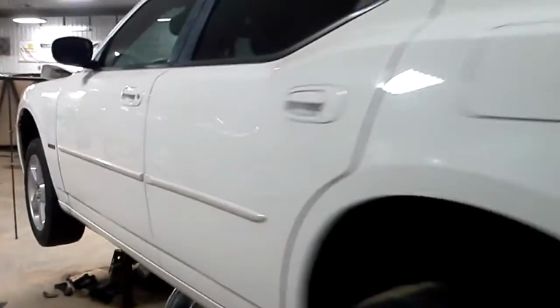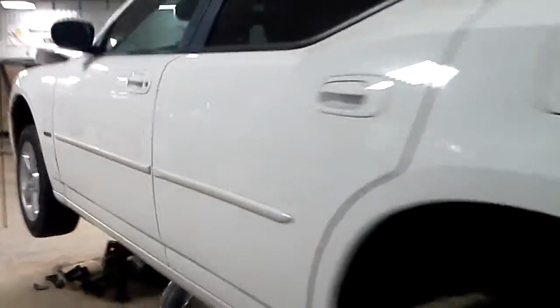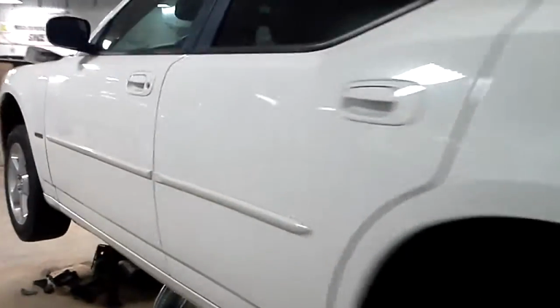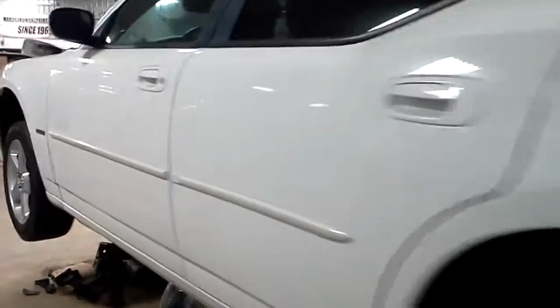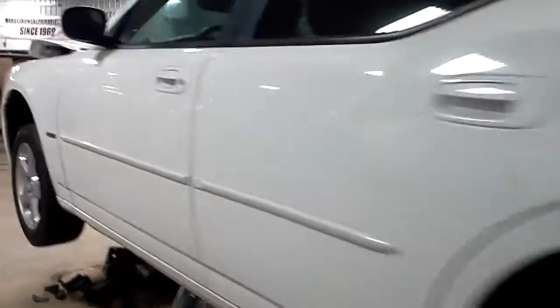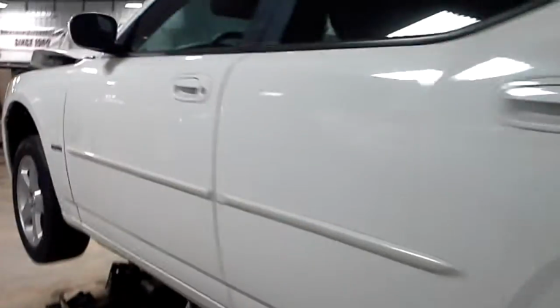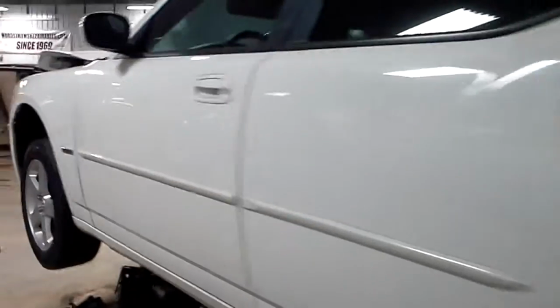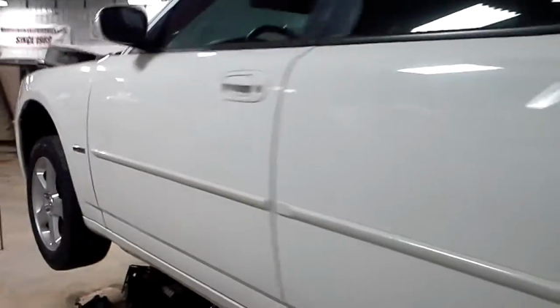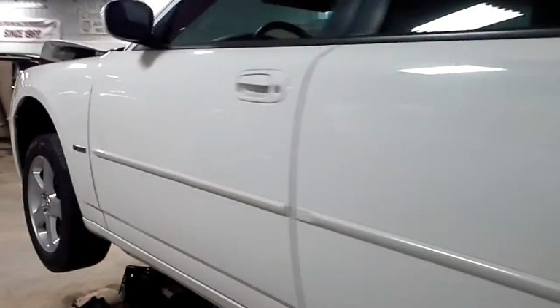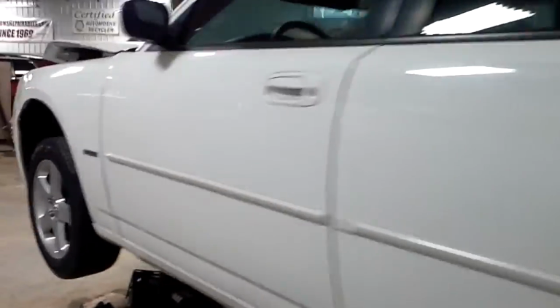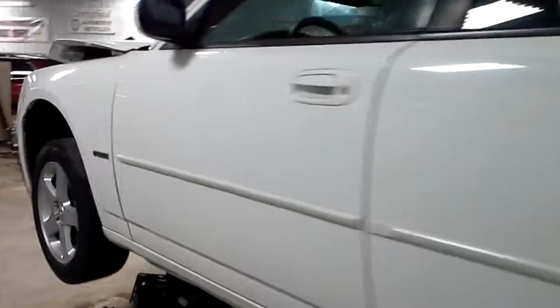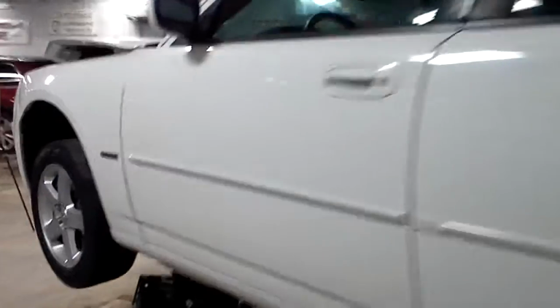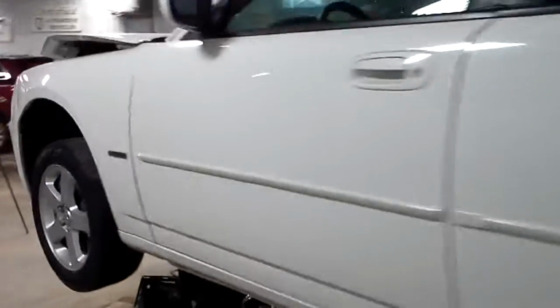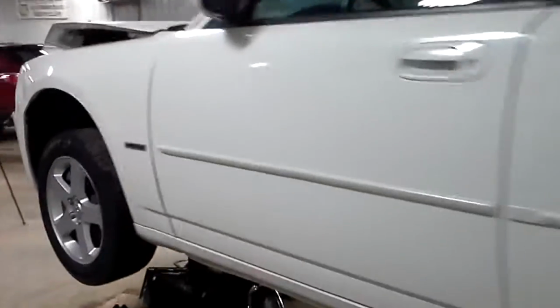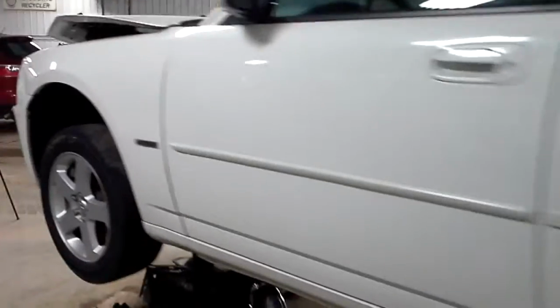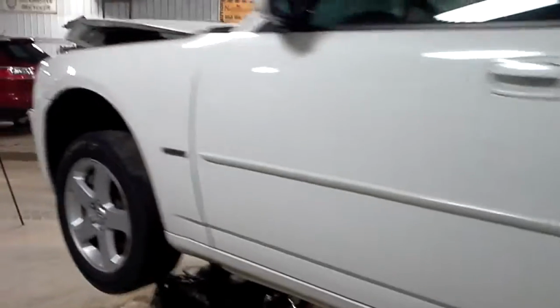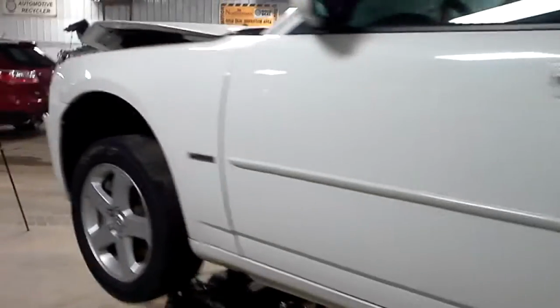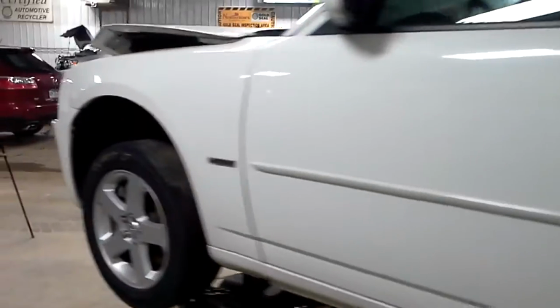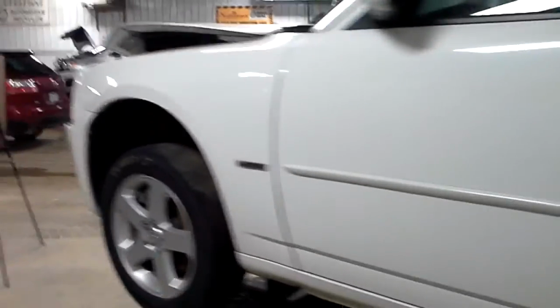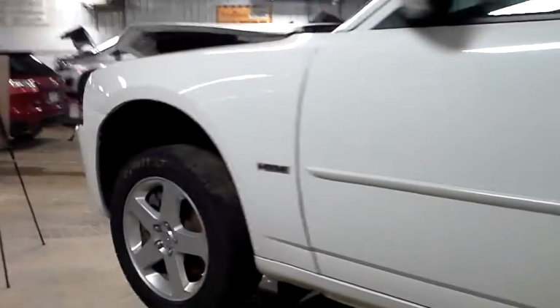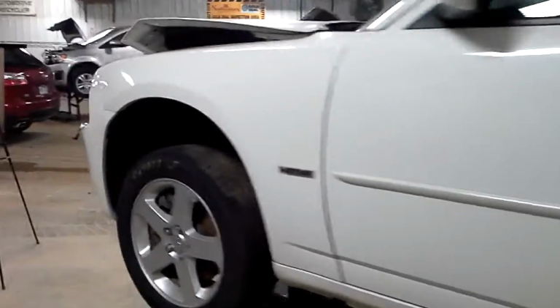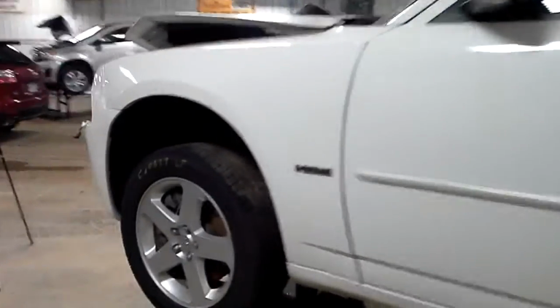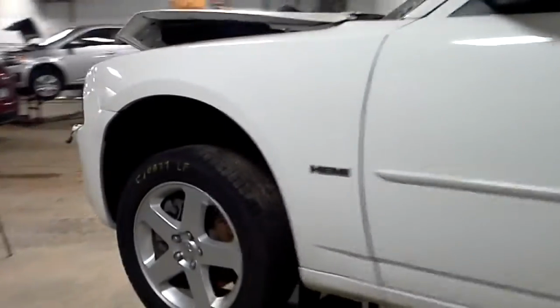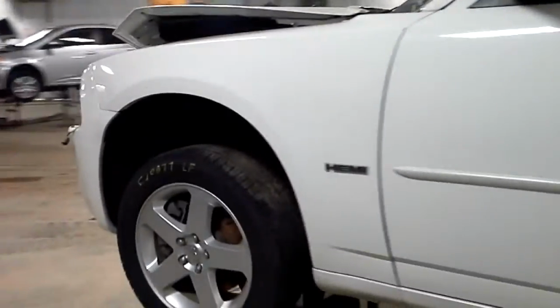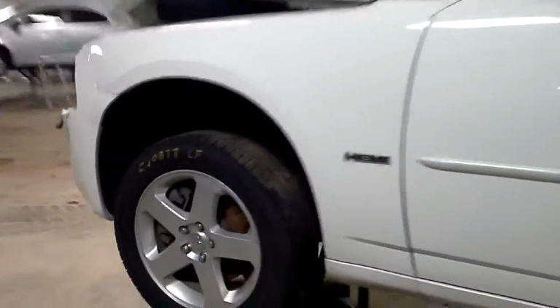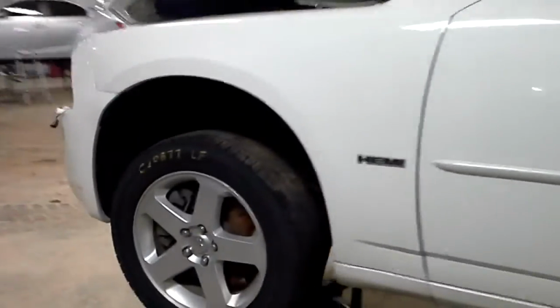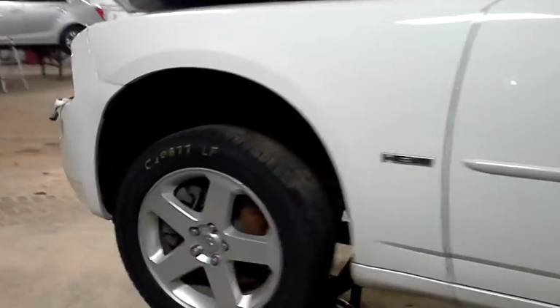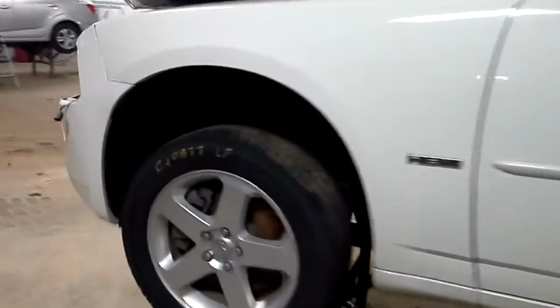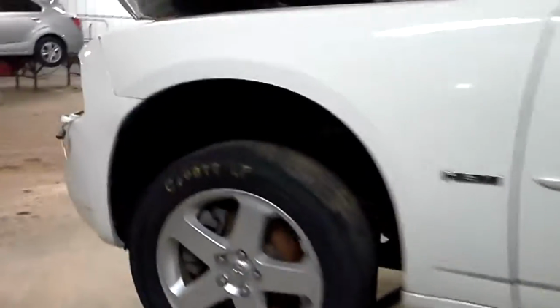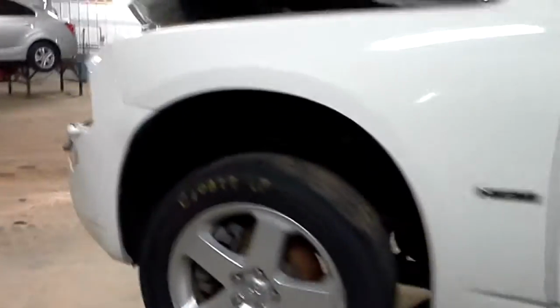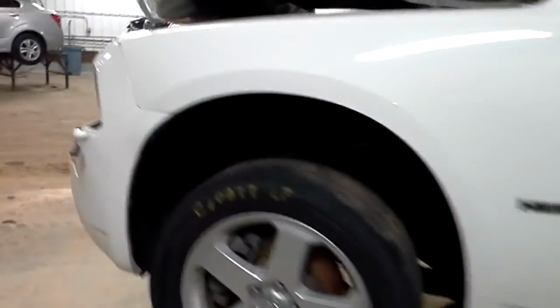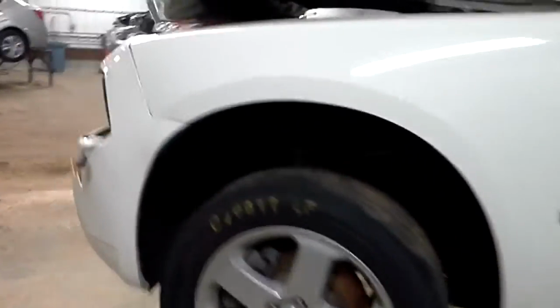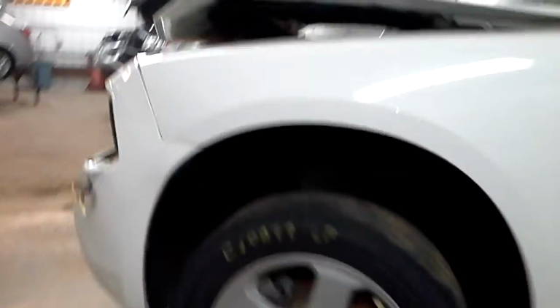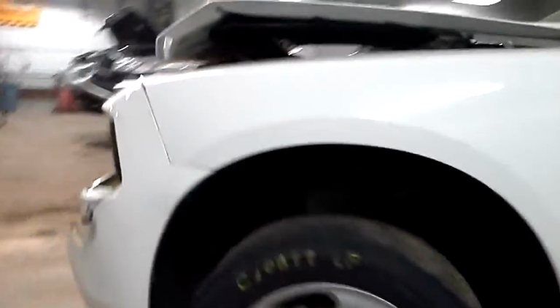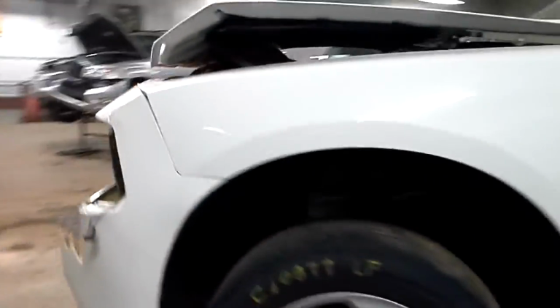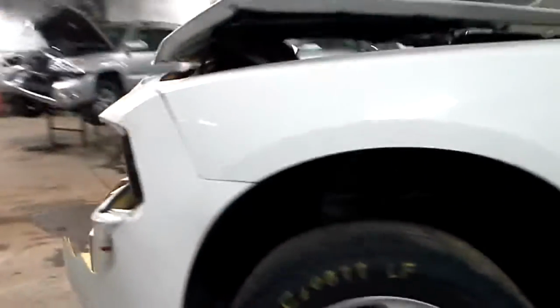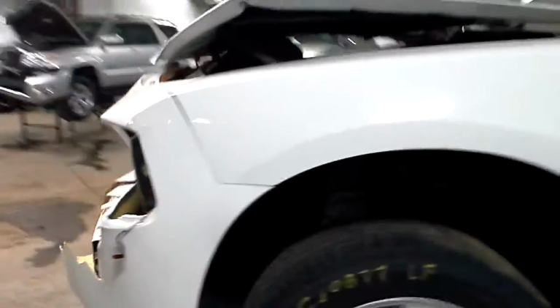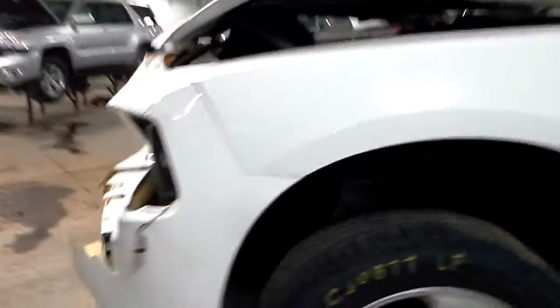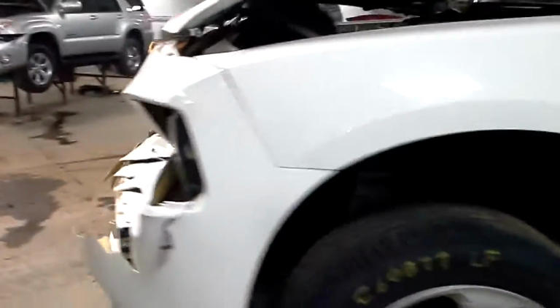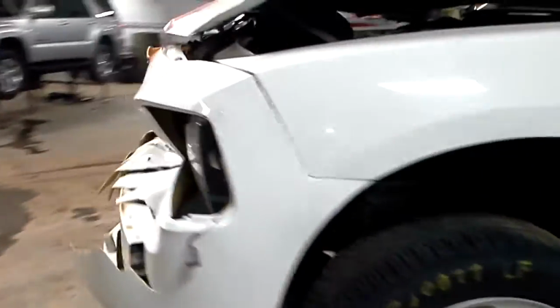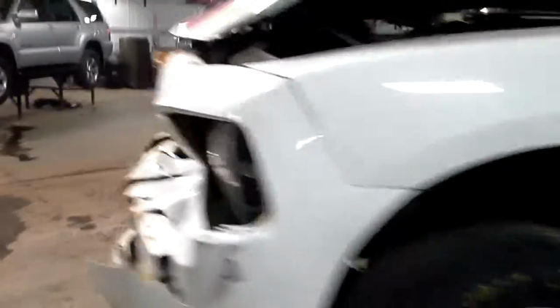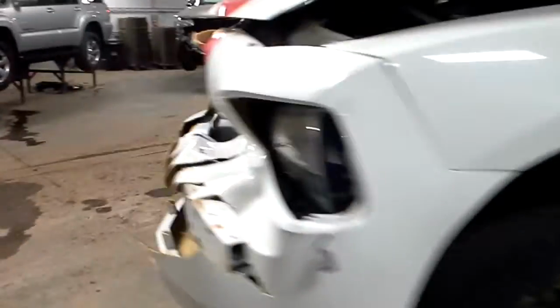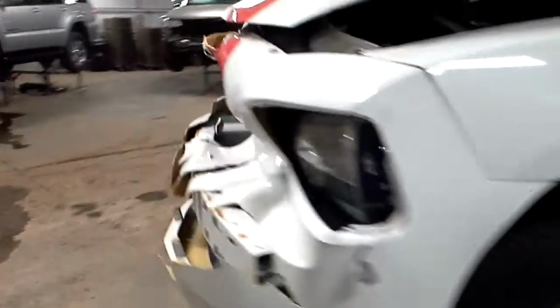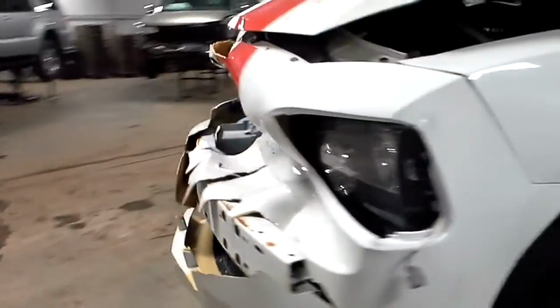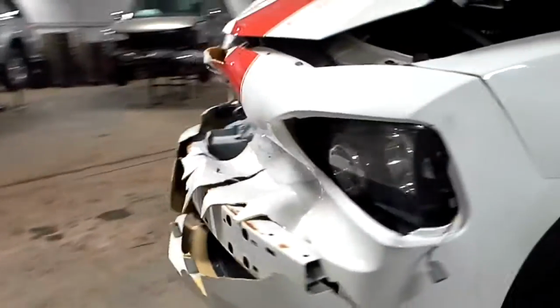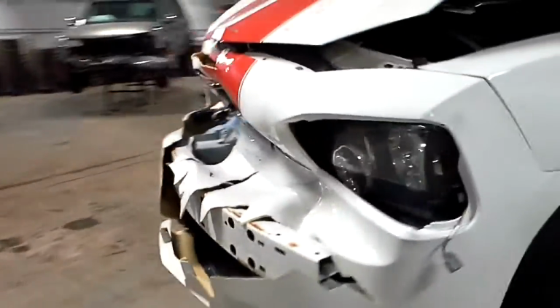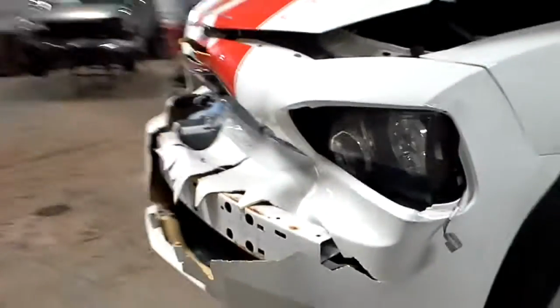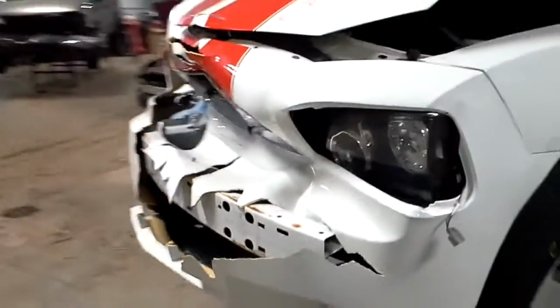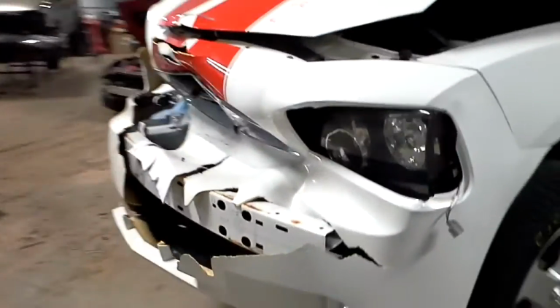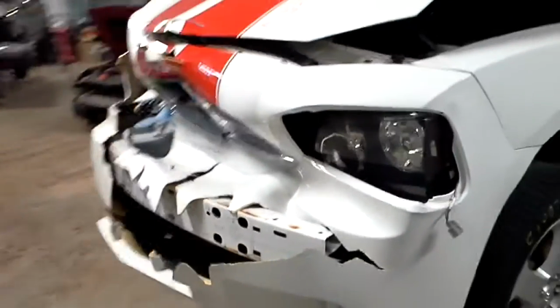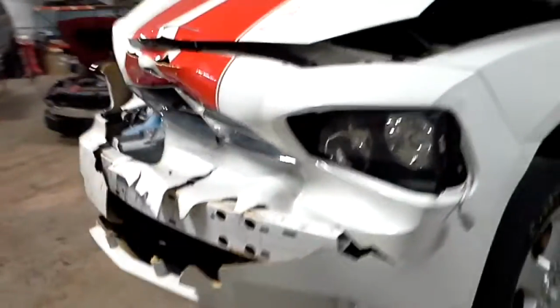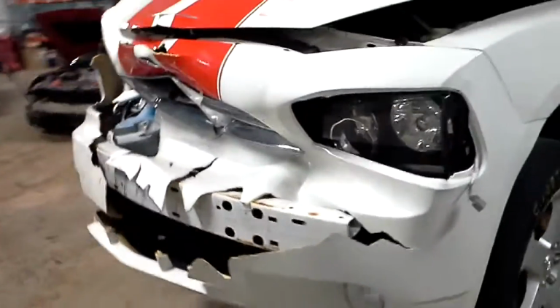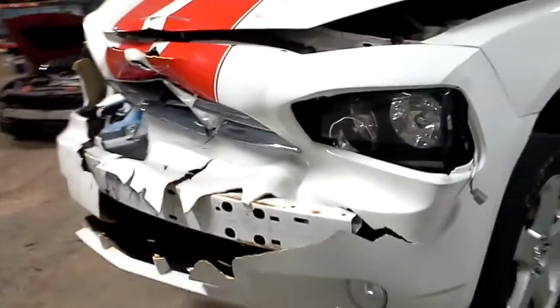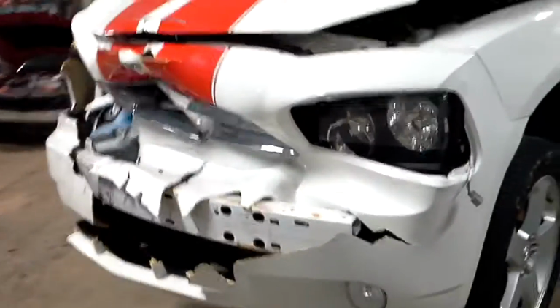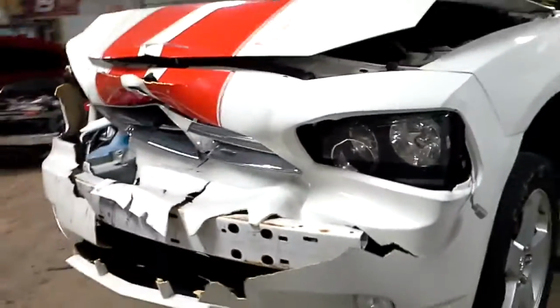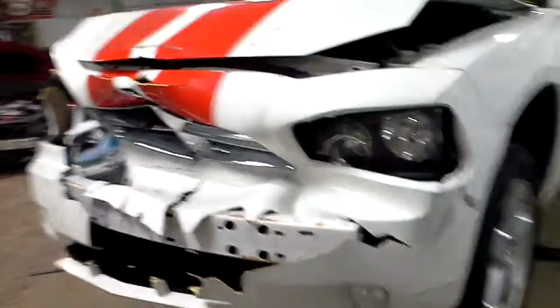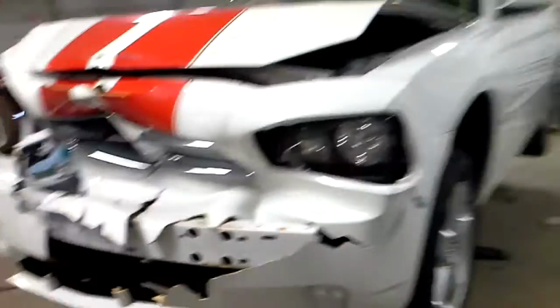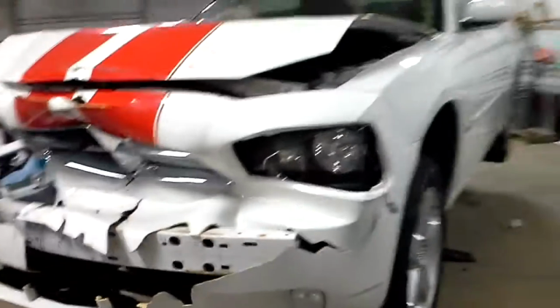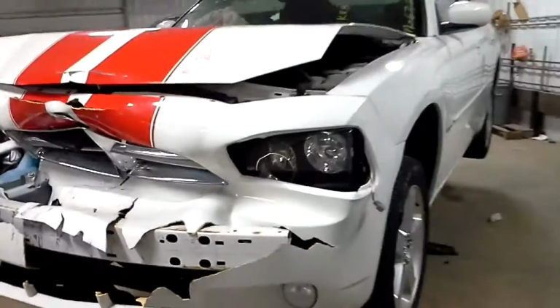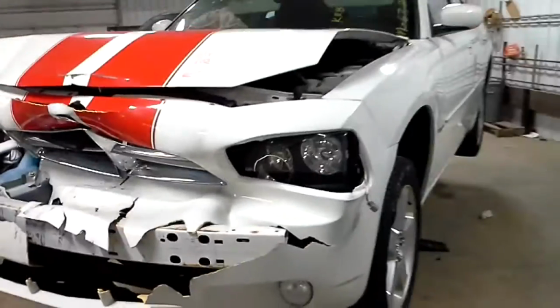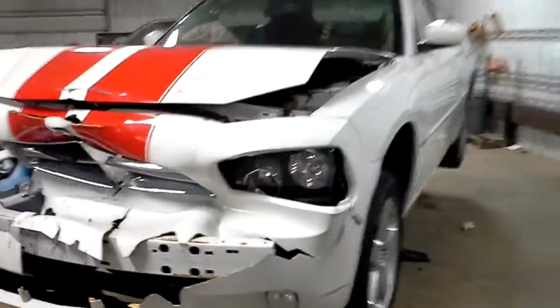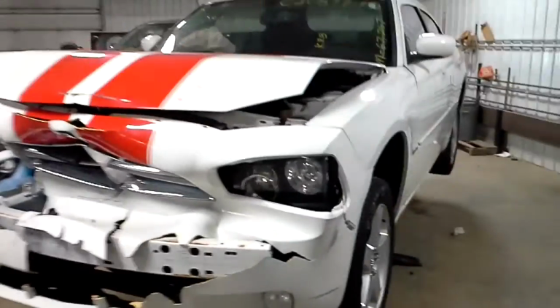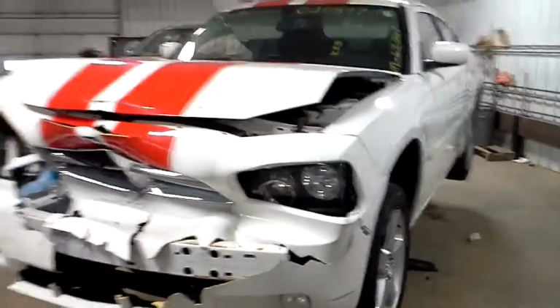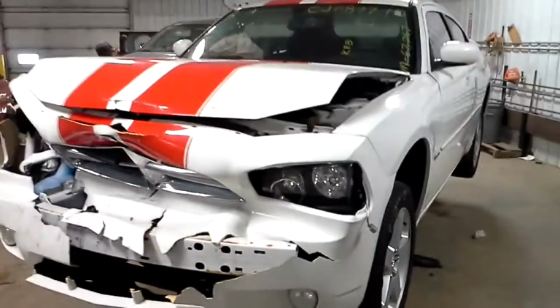There is front damage on this one, and there are 67,267 miles.